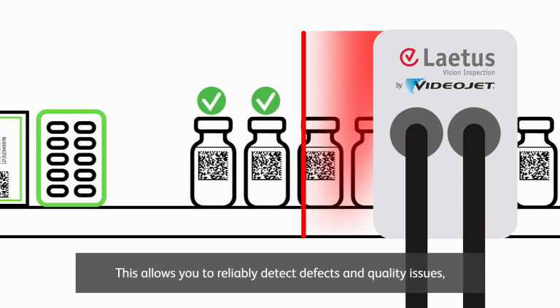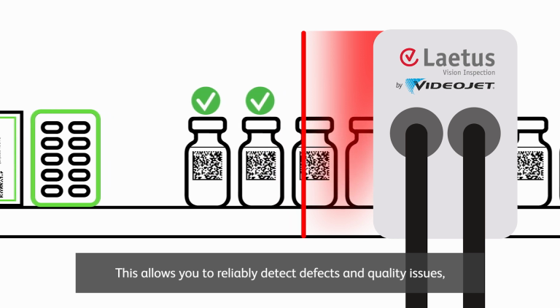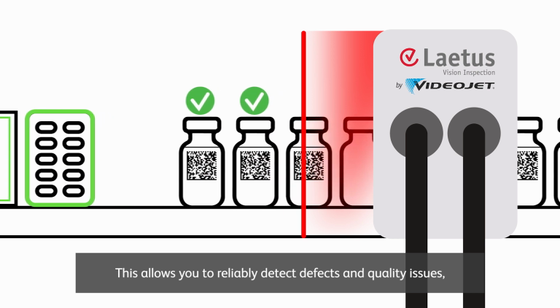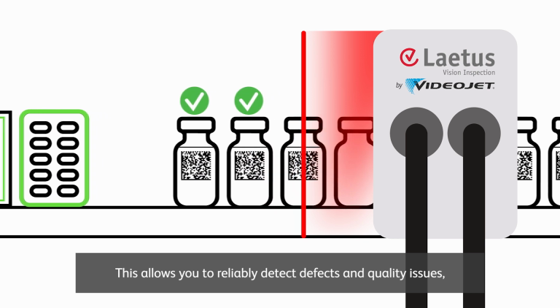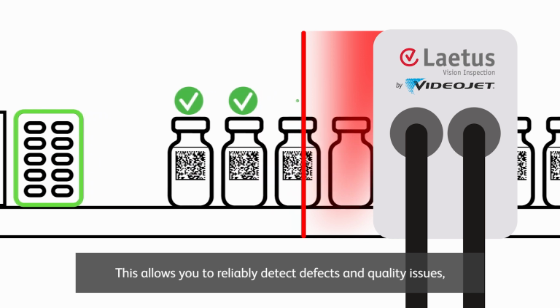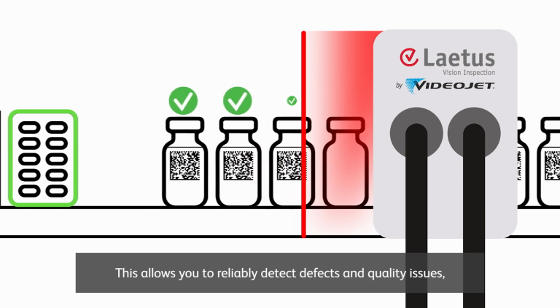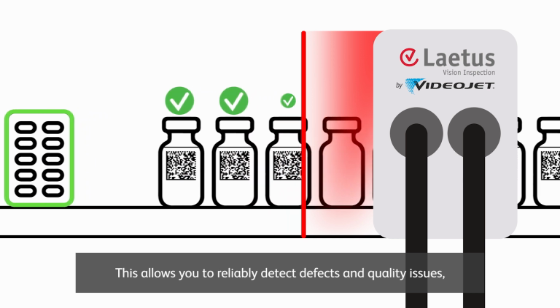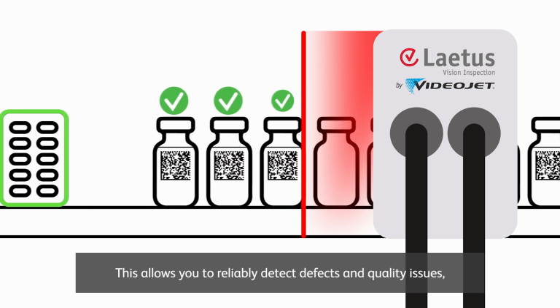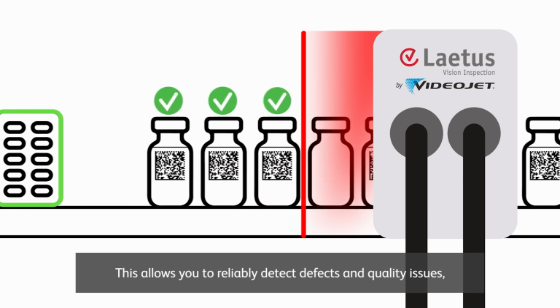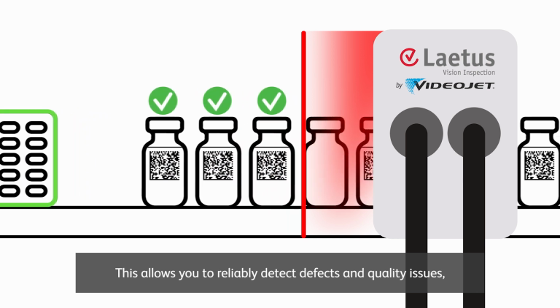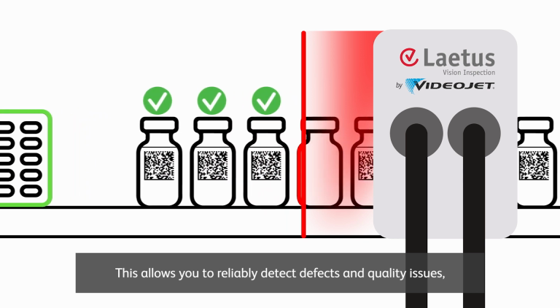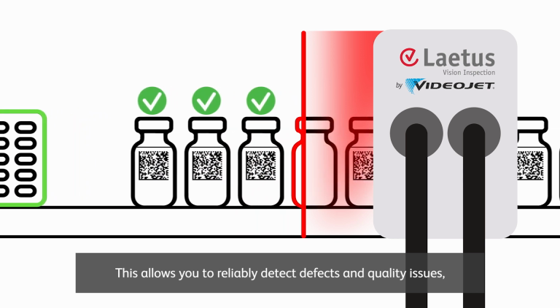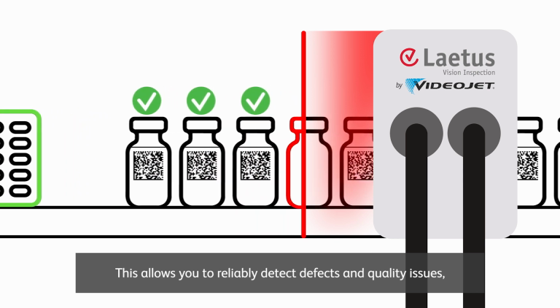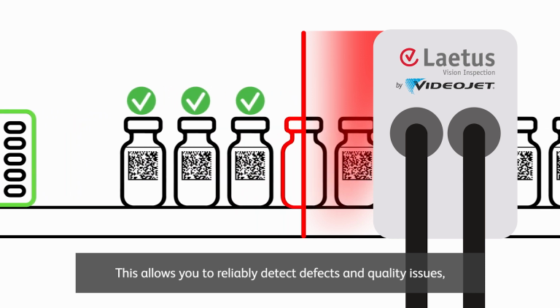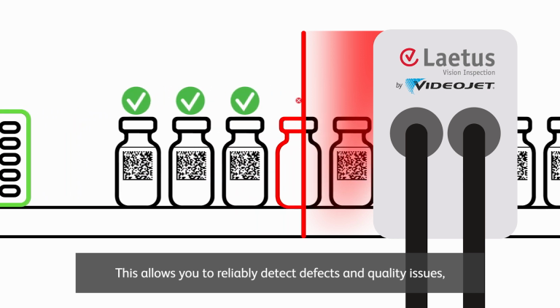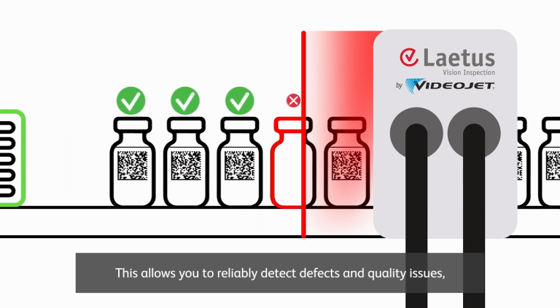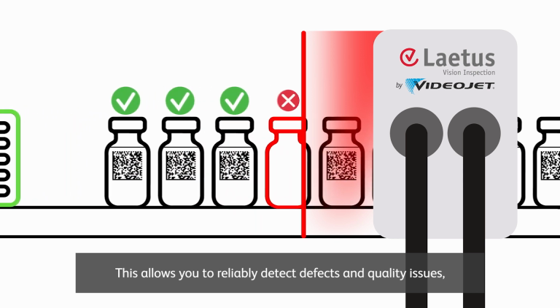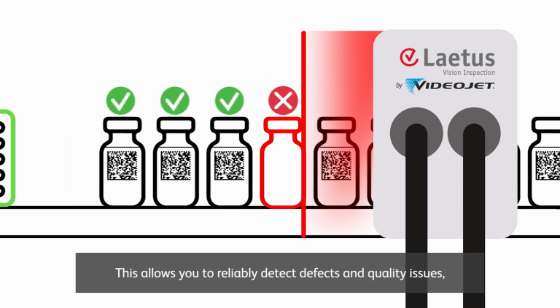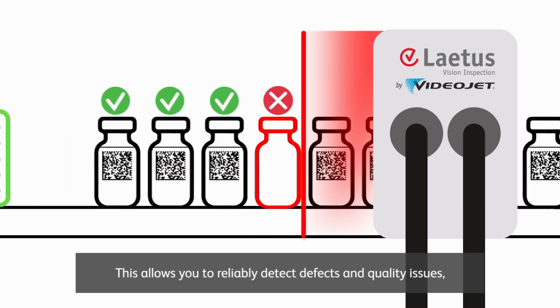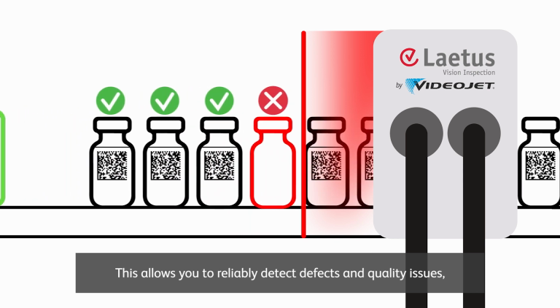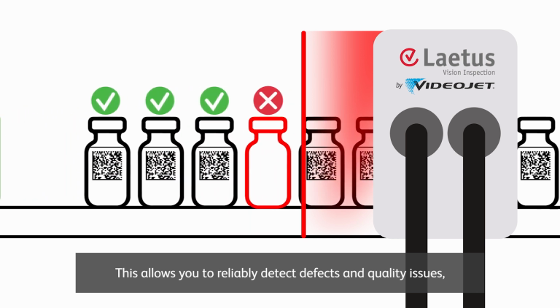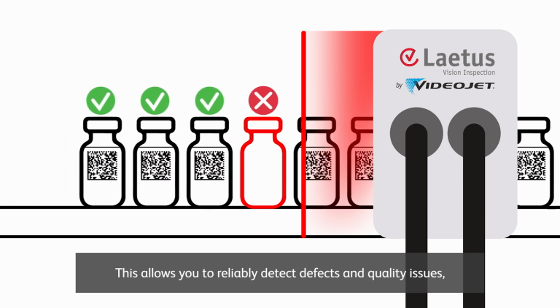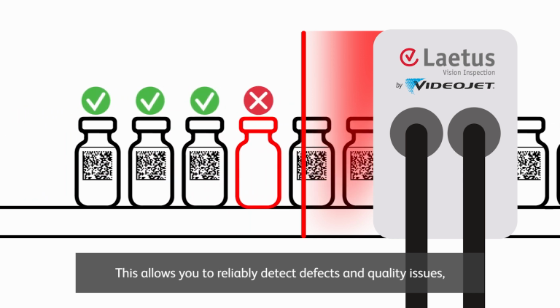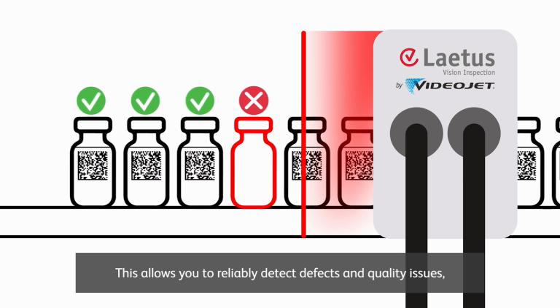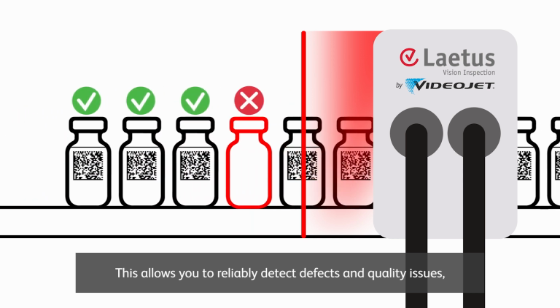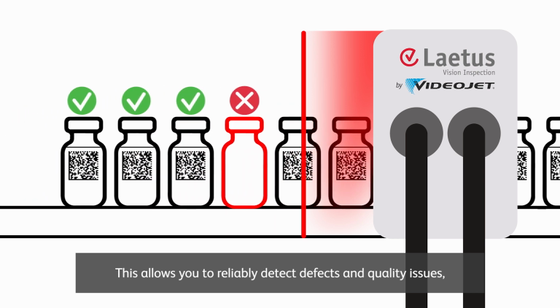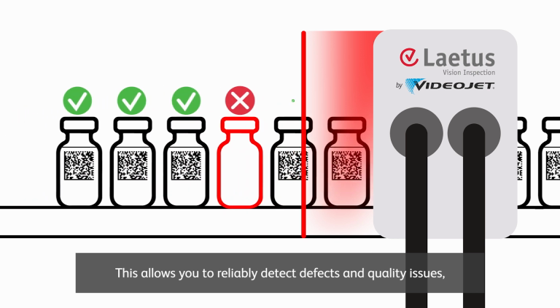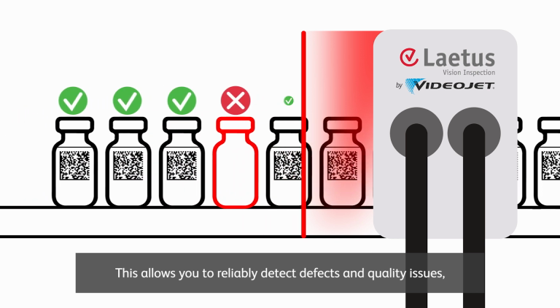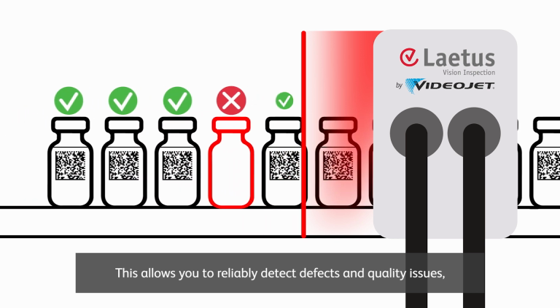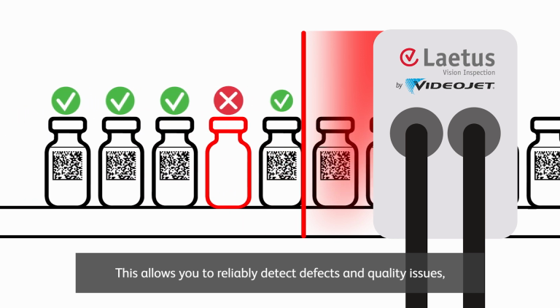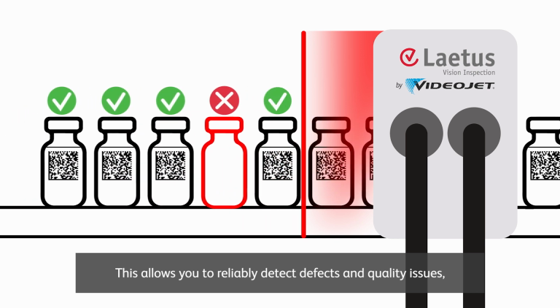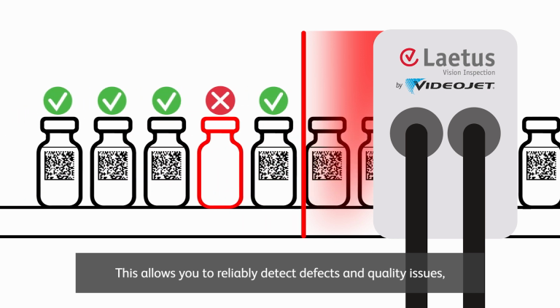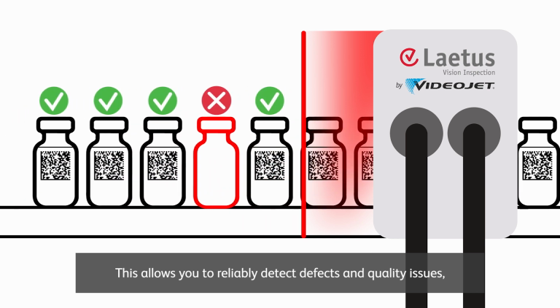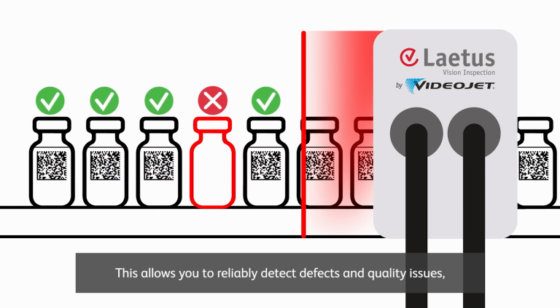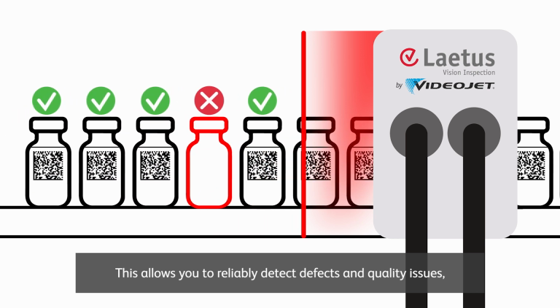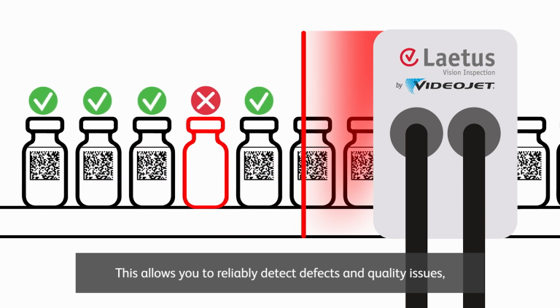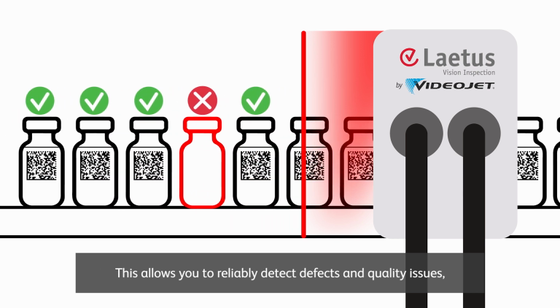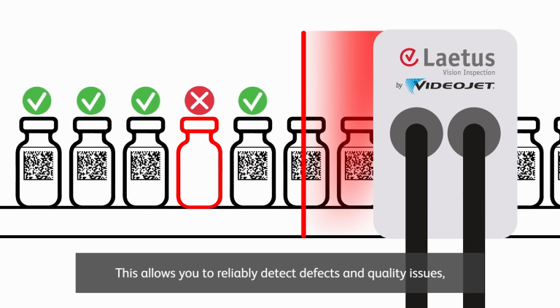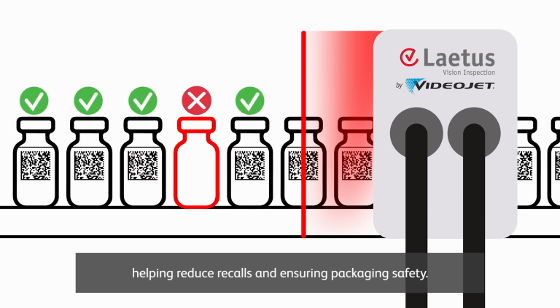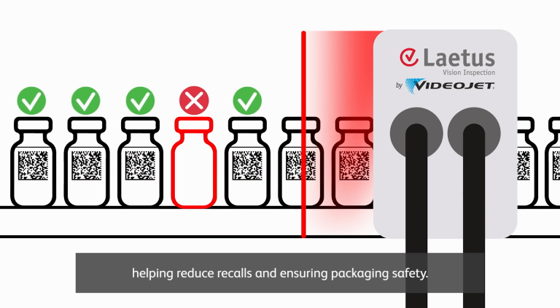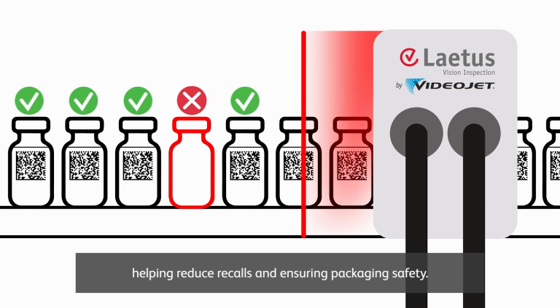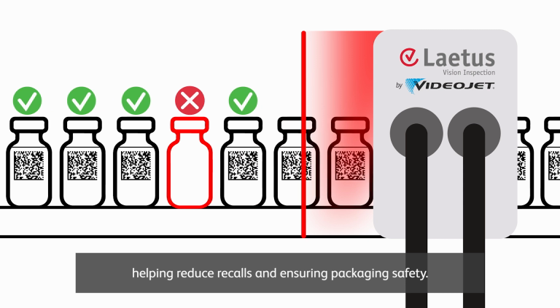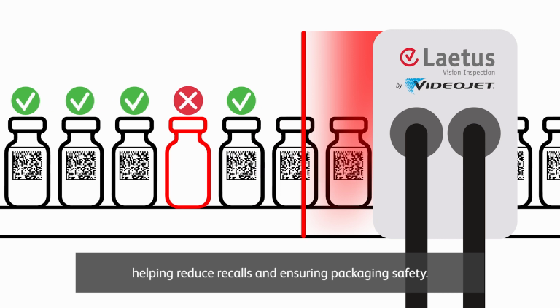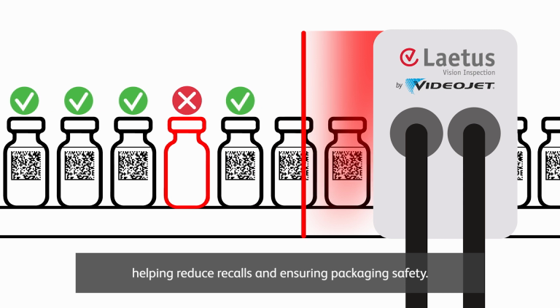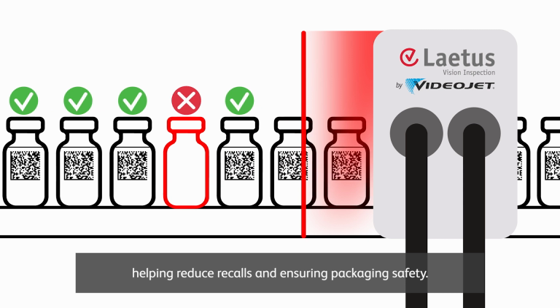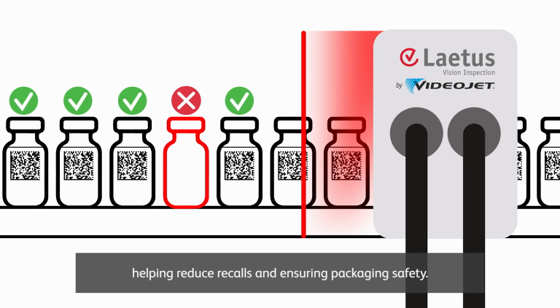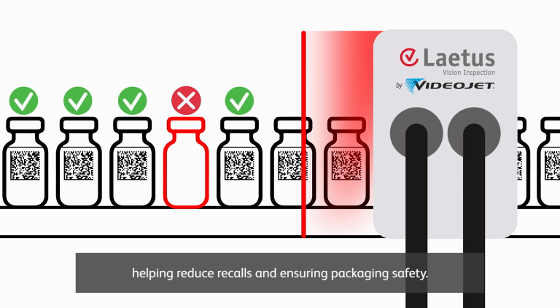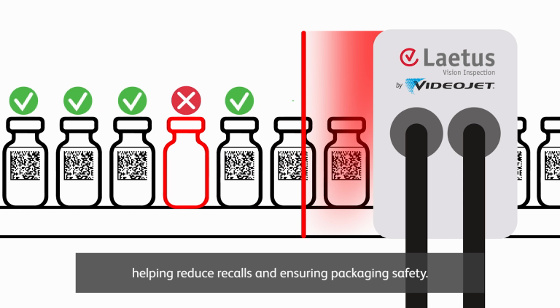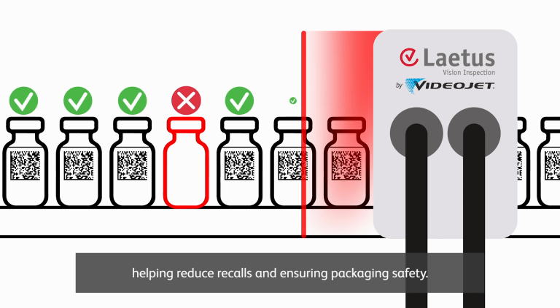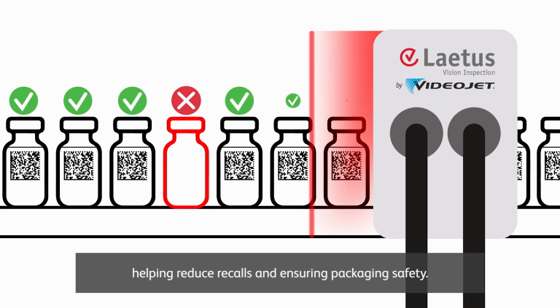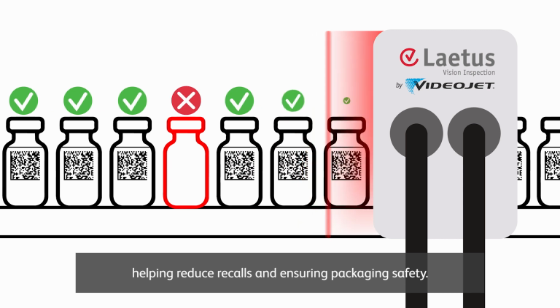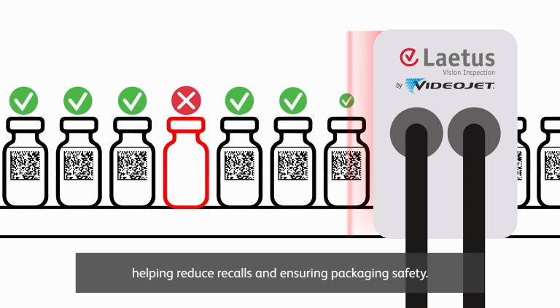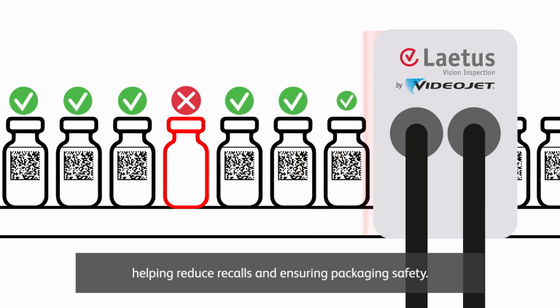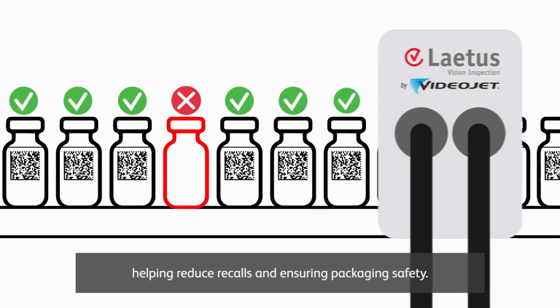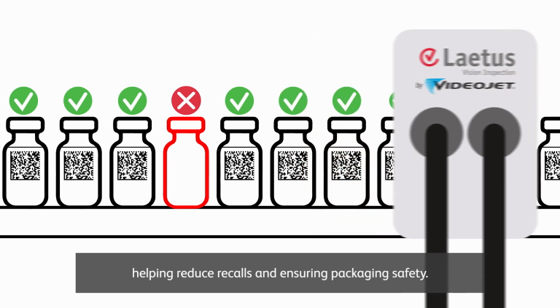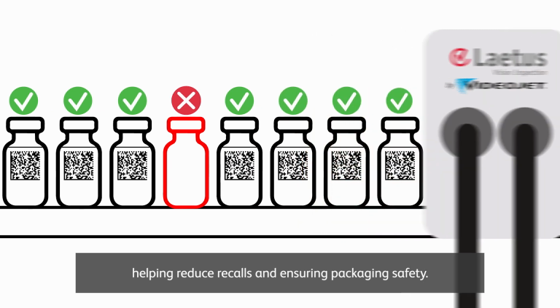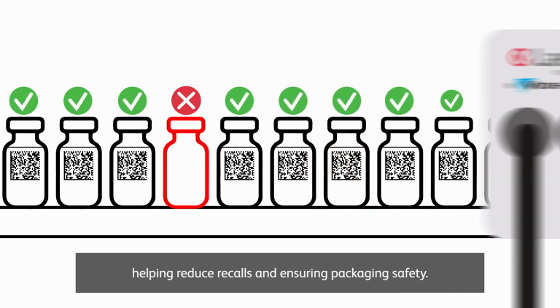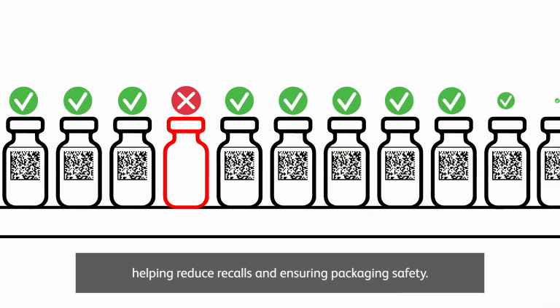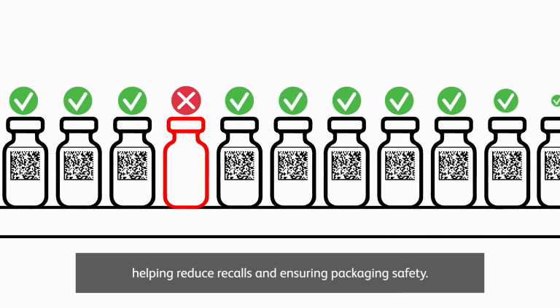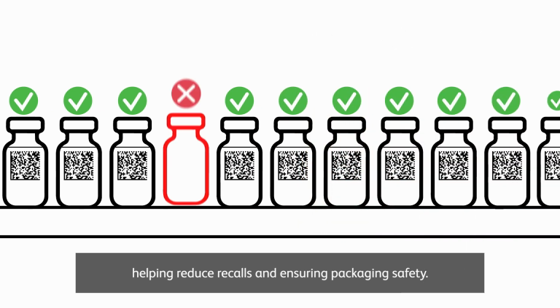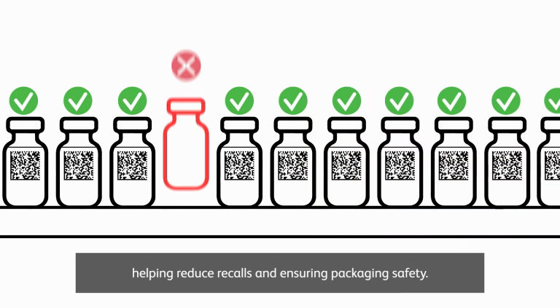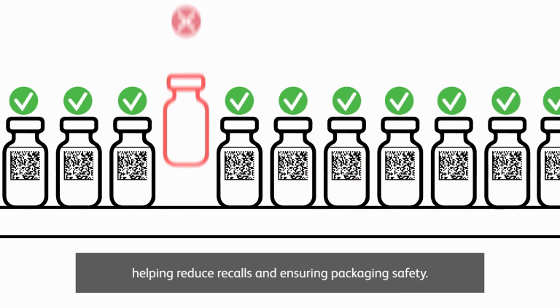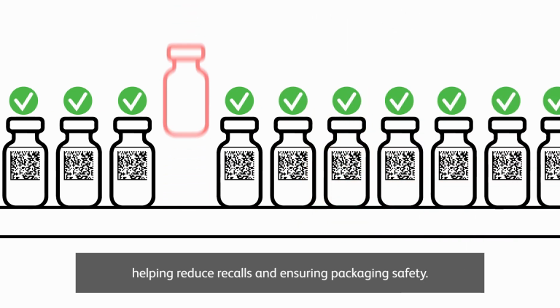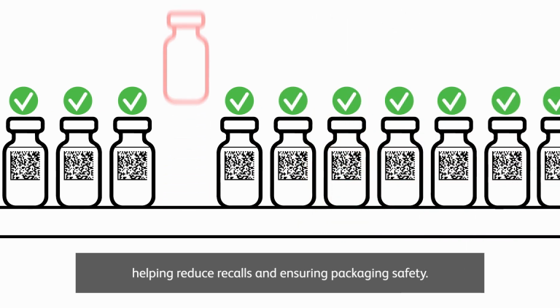This allows you to reliably detect defects and quality issues, helping reduce recalls and ensuring packaging safety.